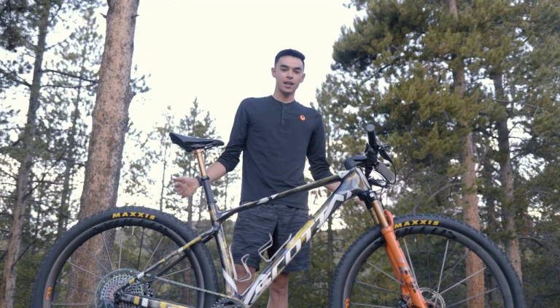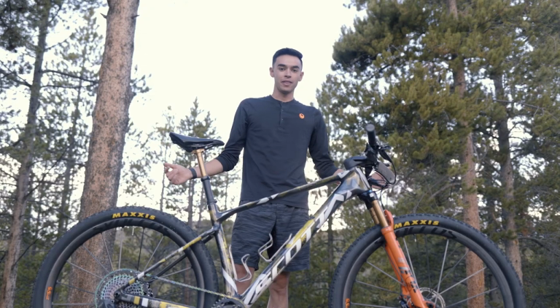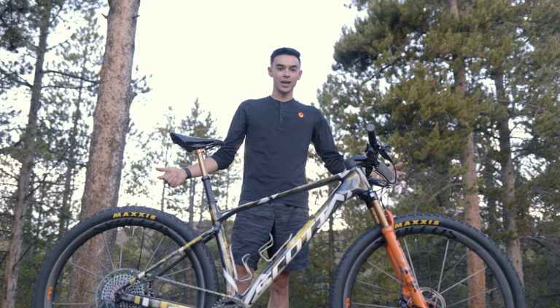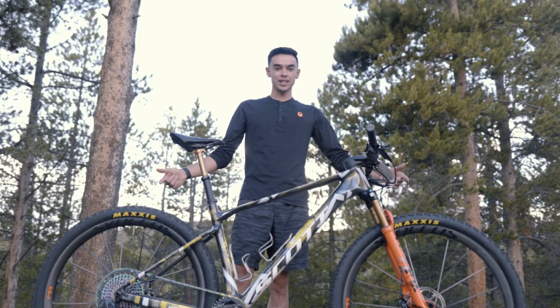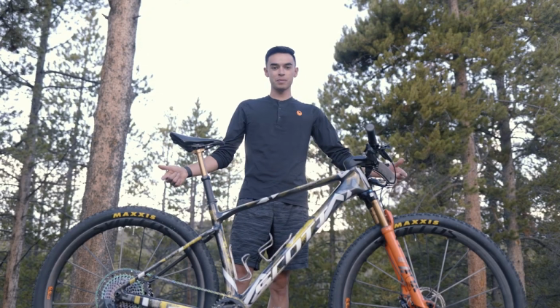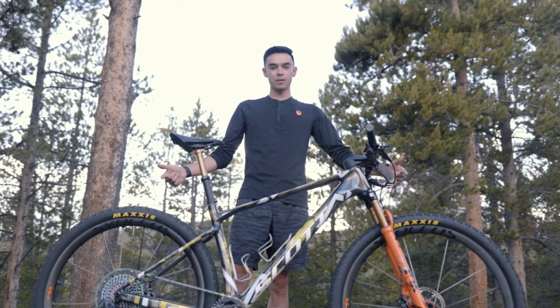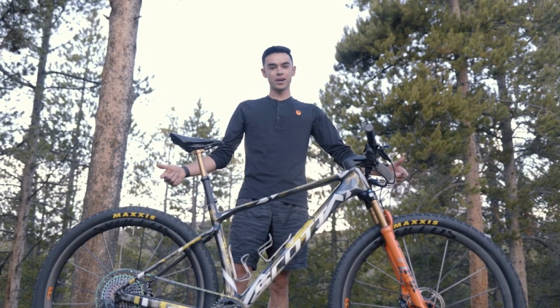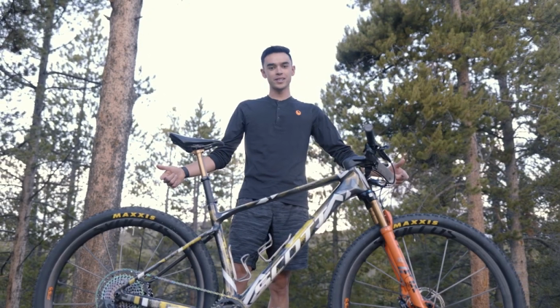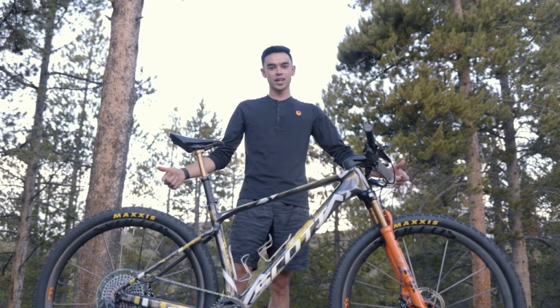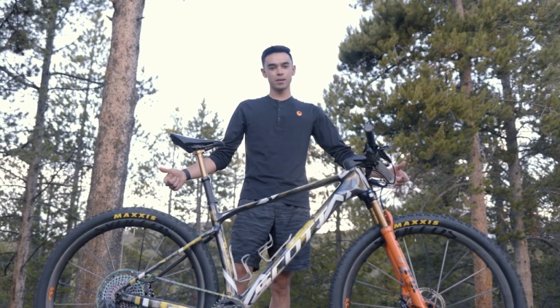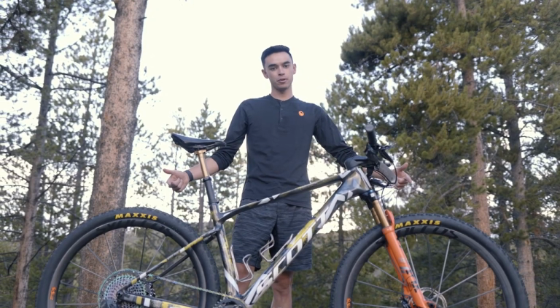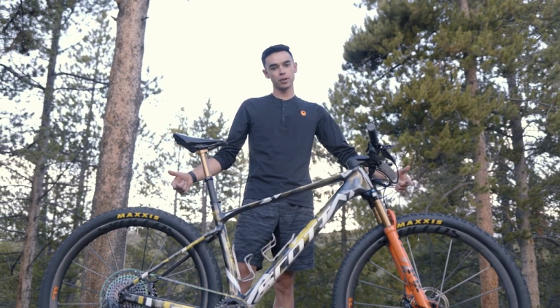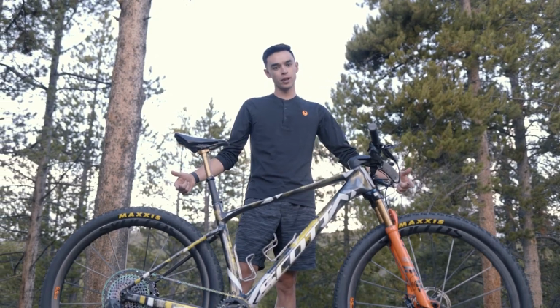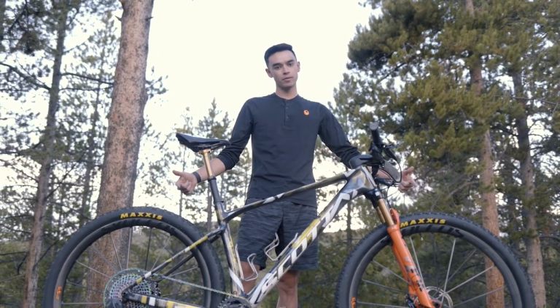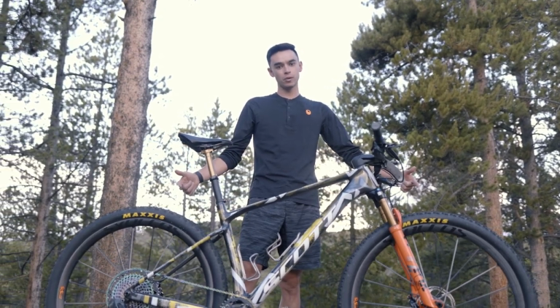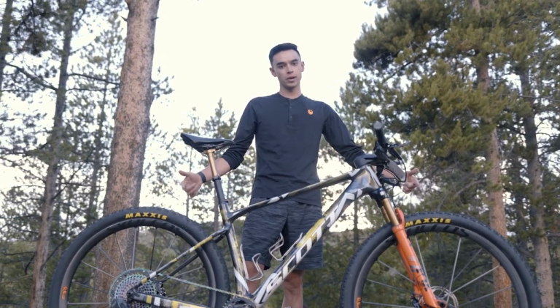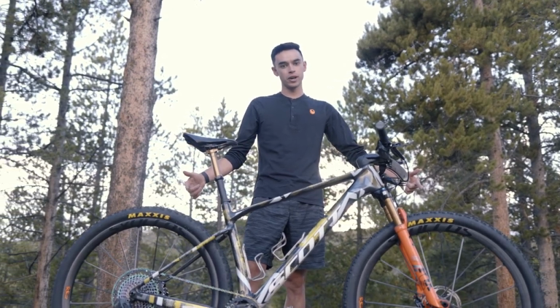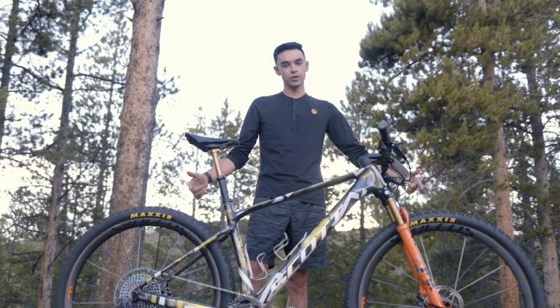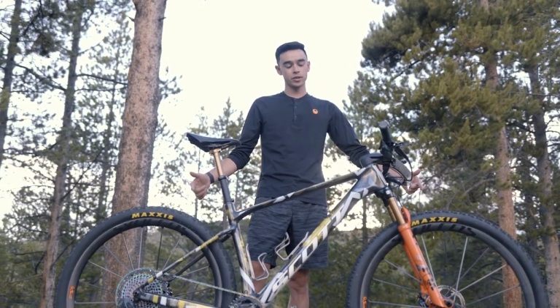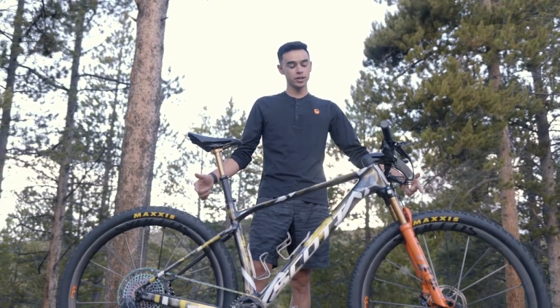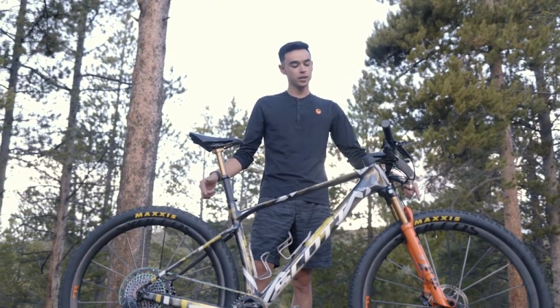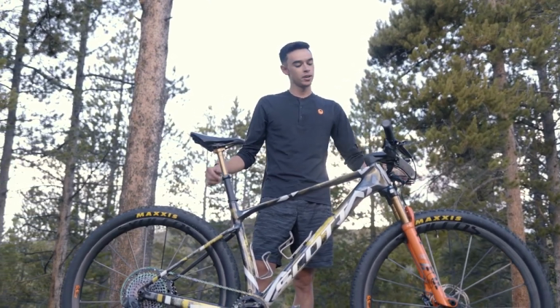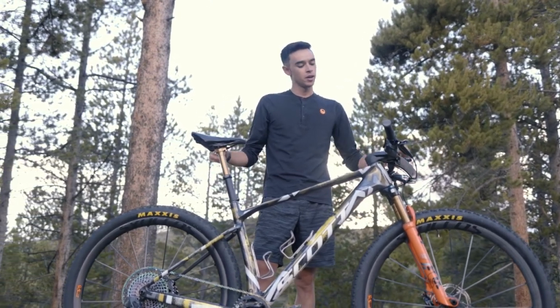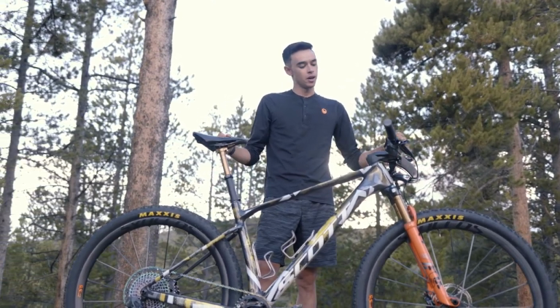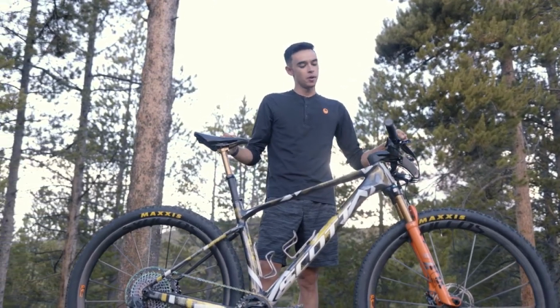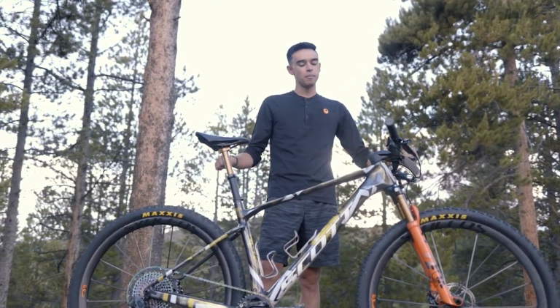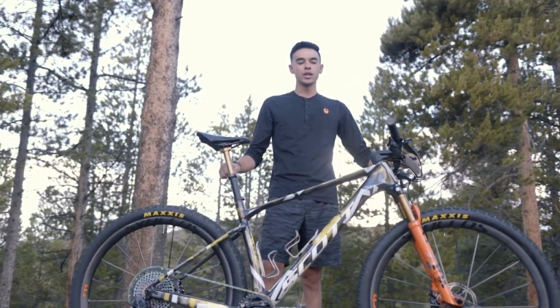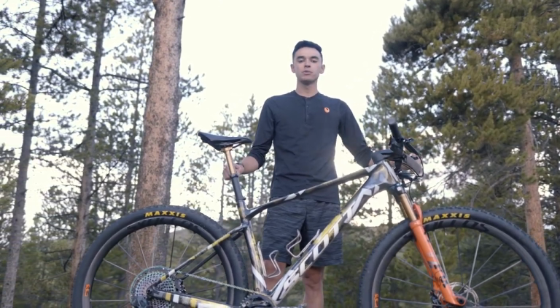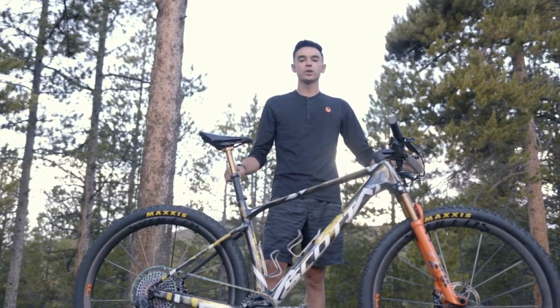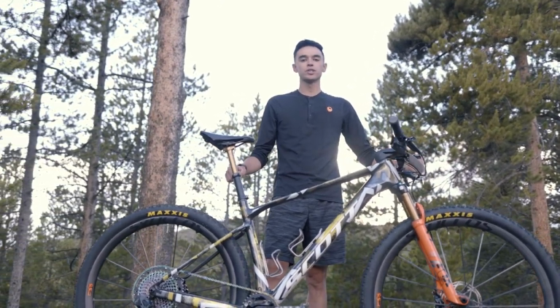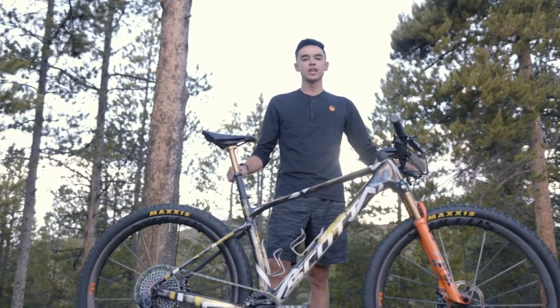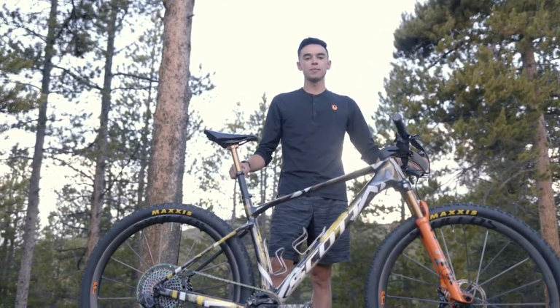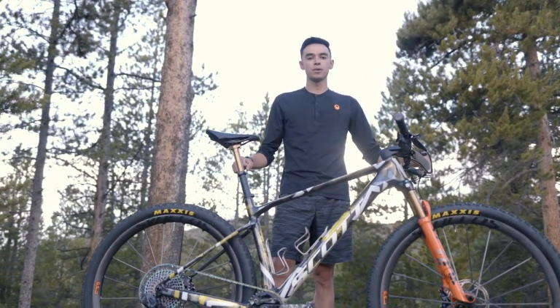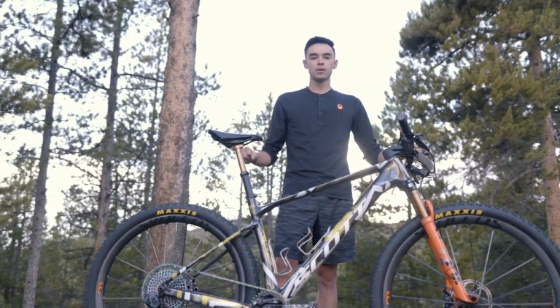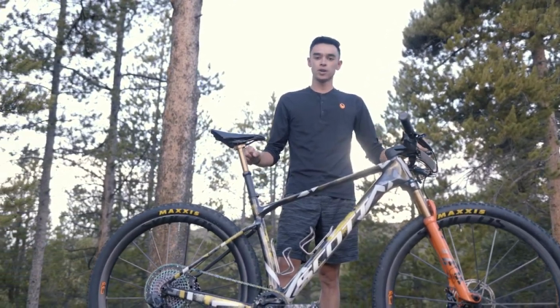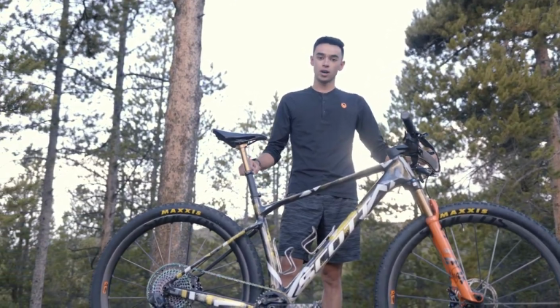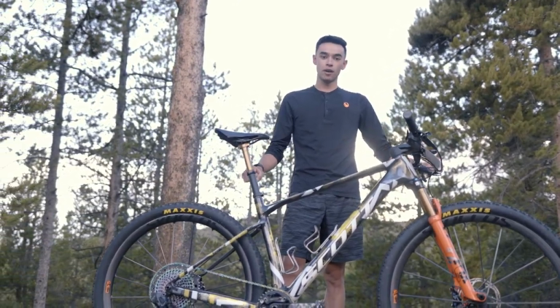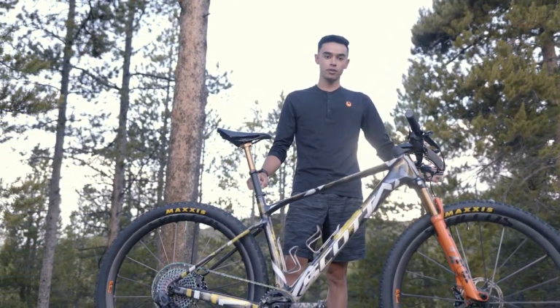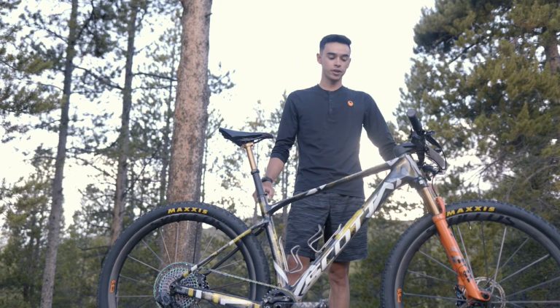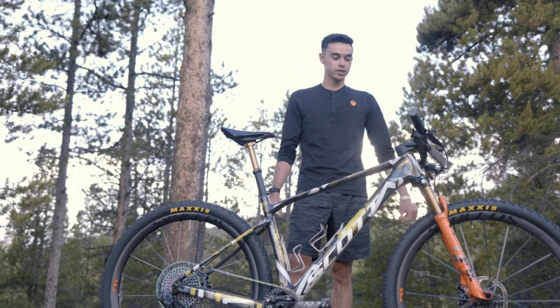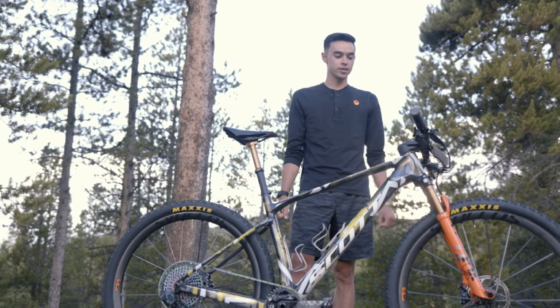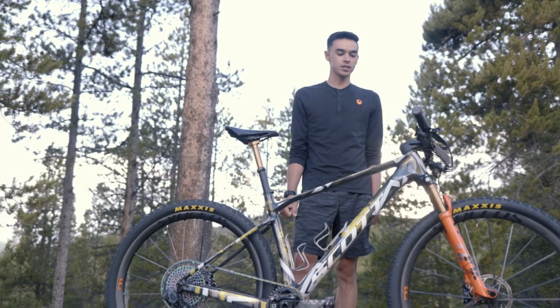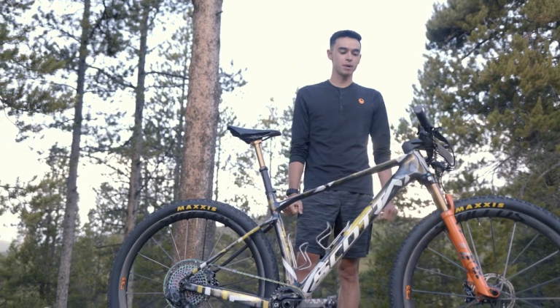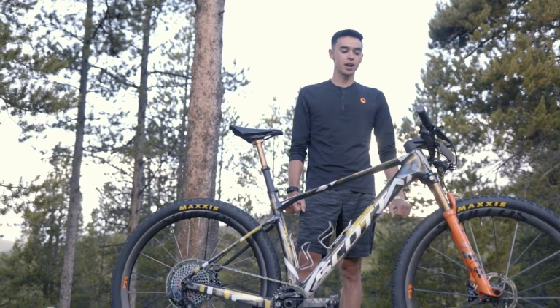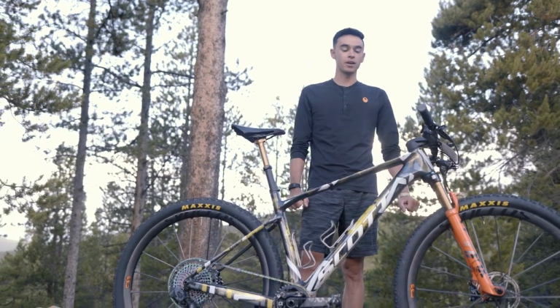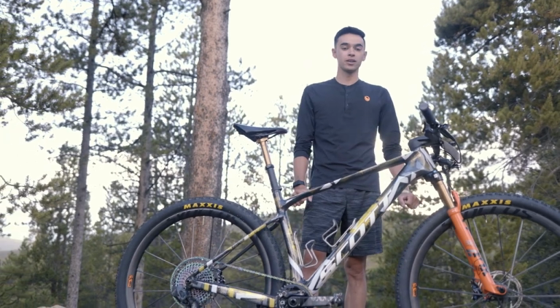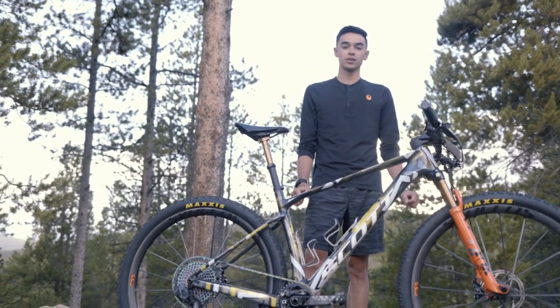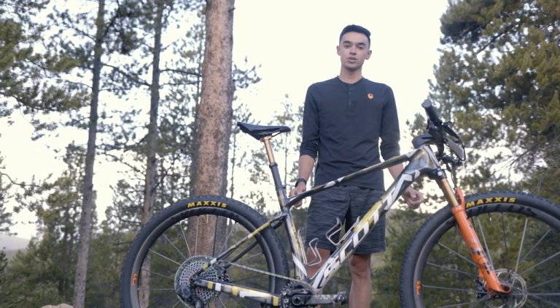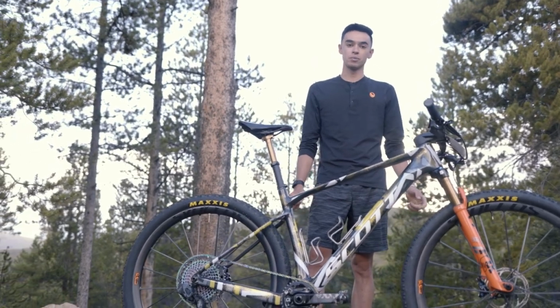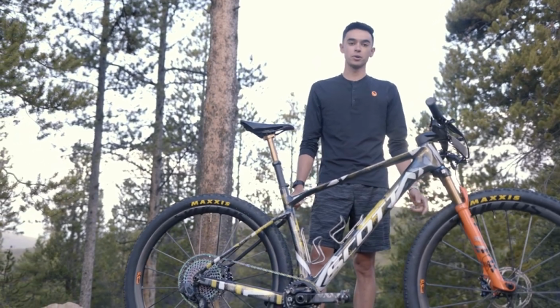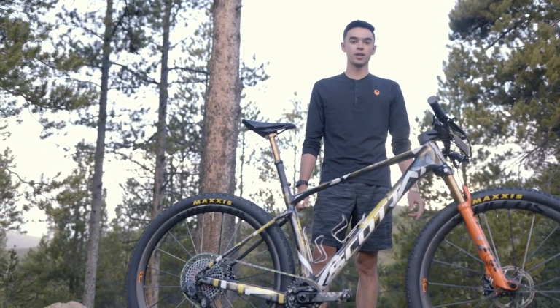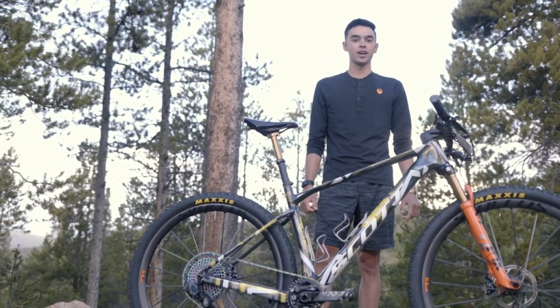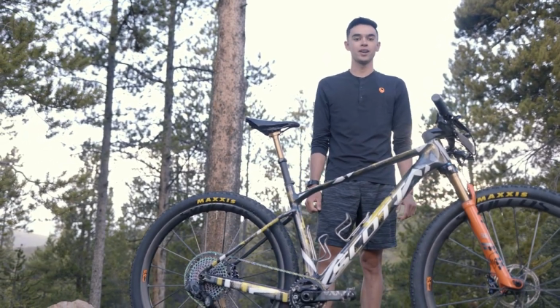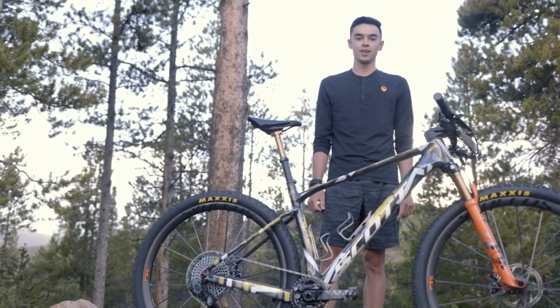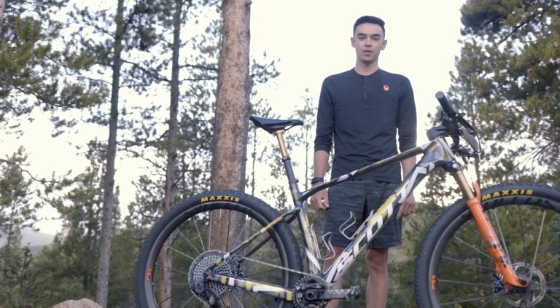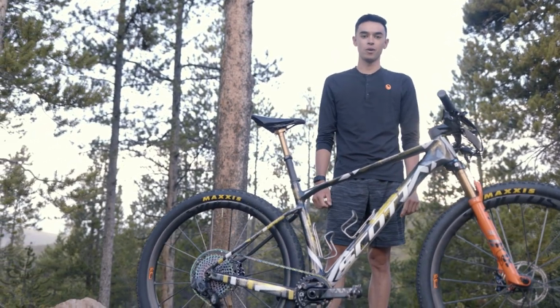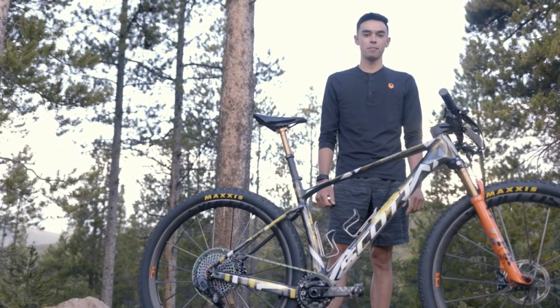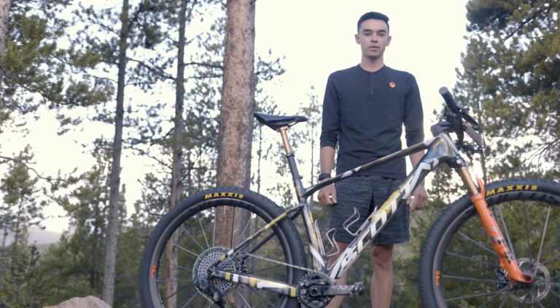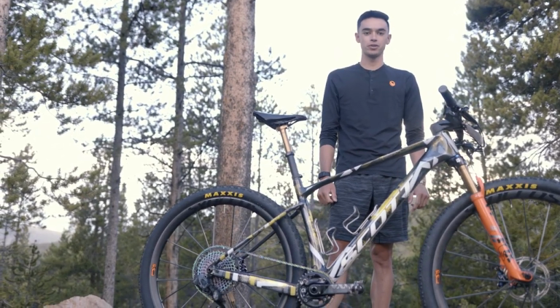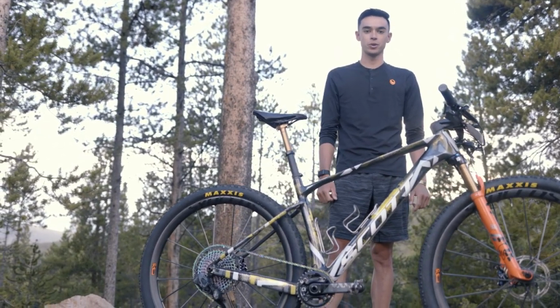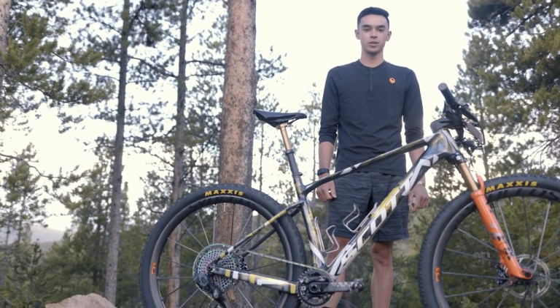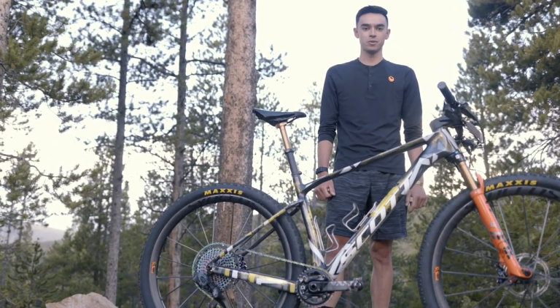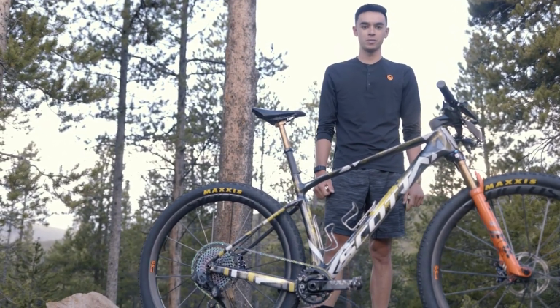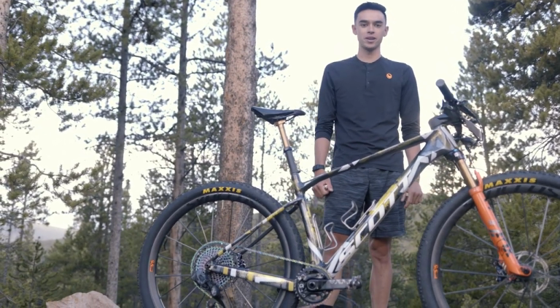That's my race setup for the Leadville 100 — much more stable, confidence inspiring, super light, and a weapon of choice for me.